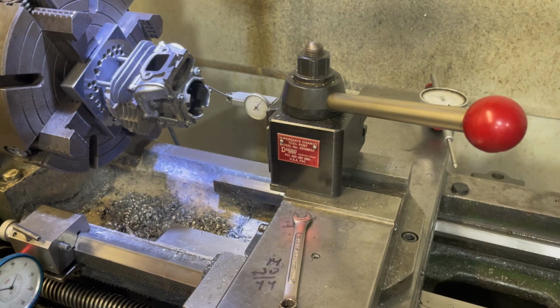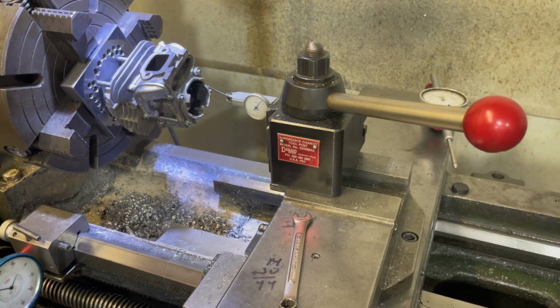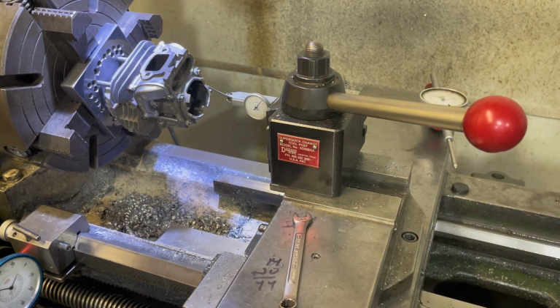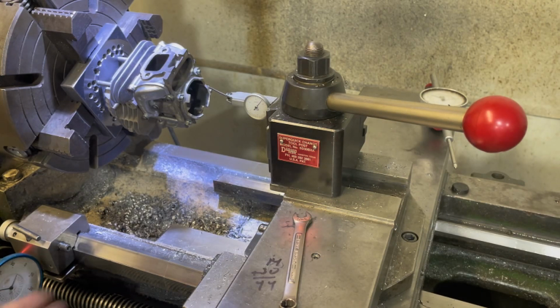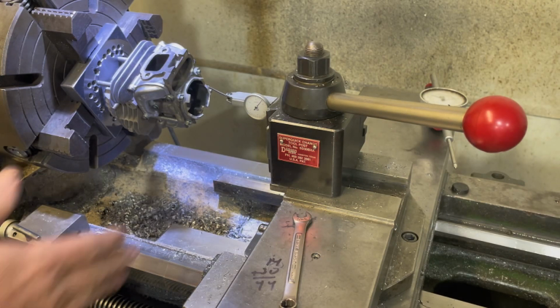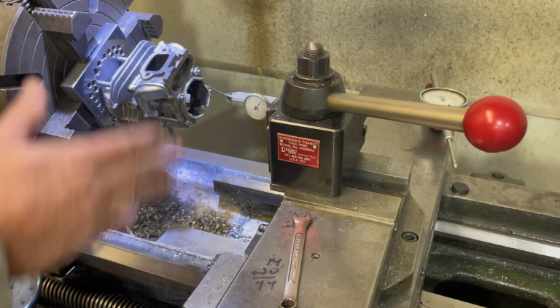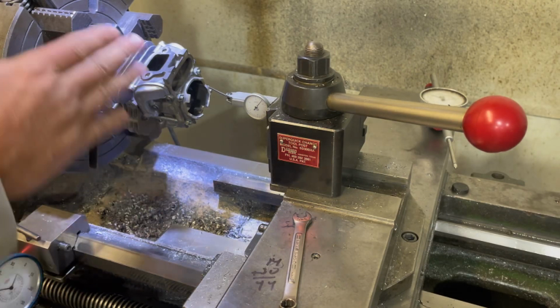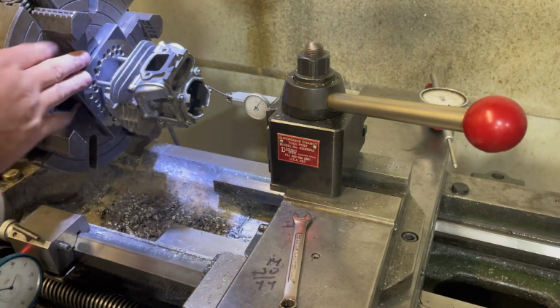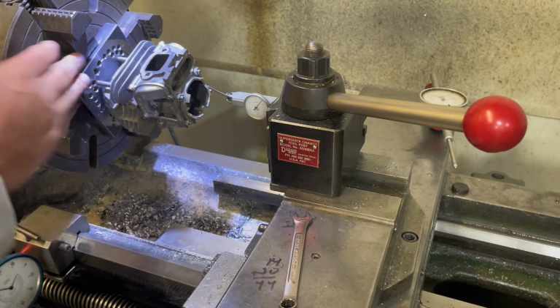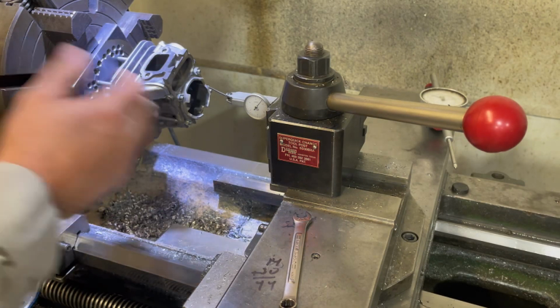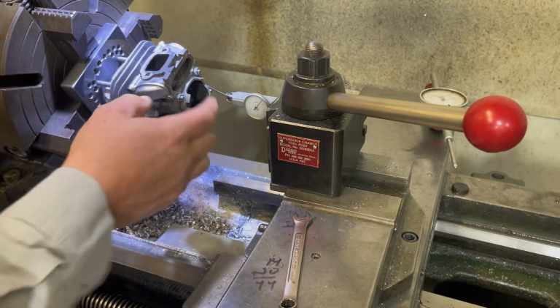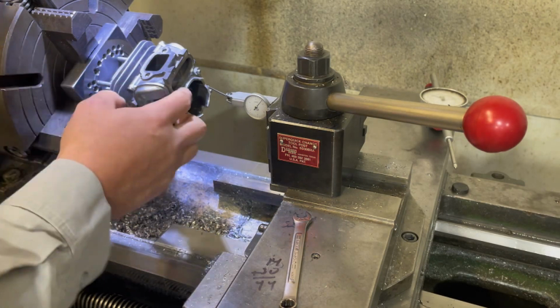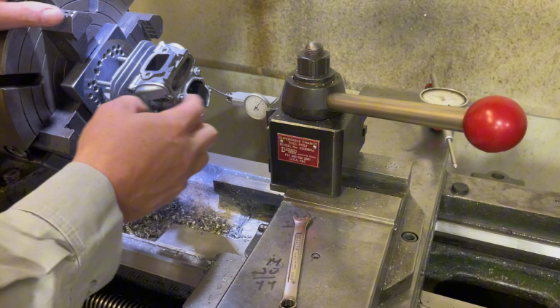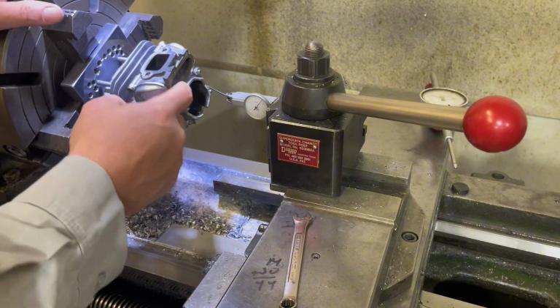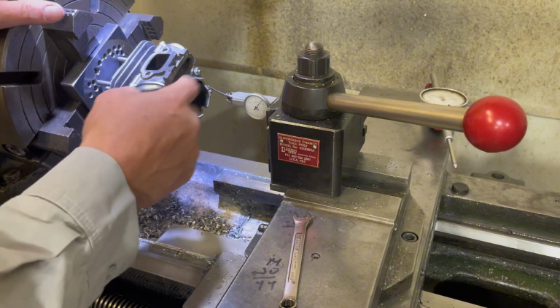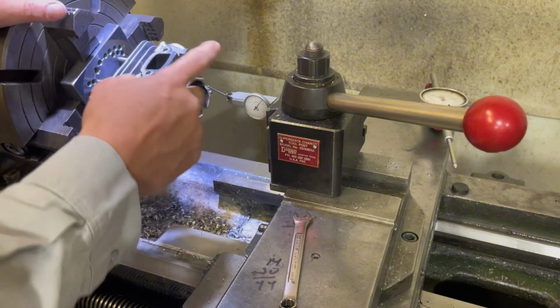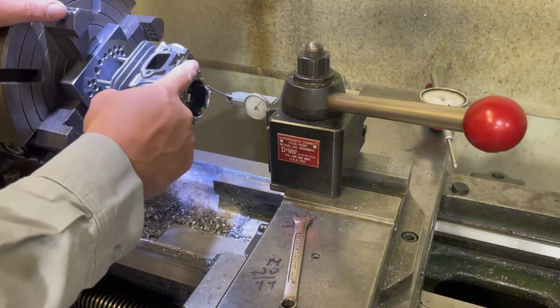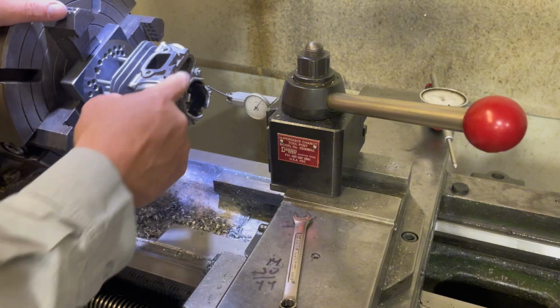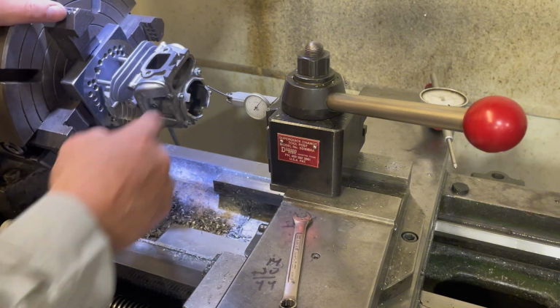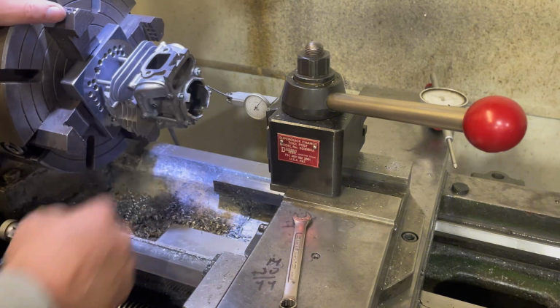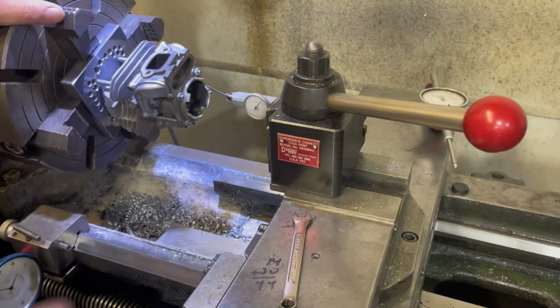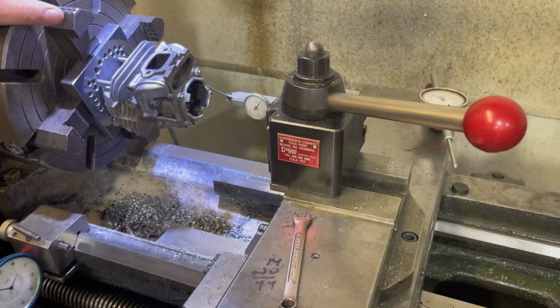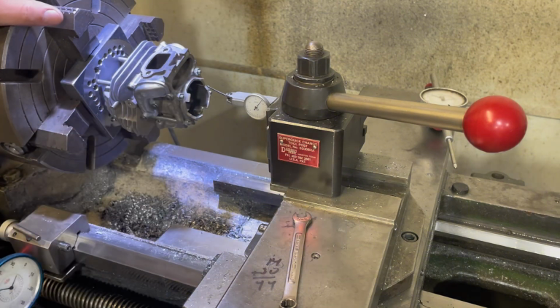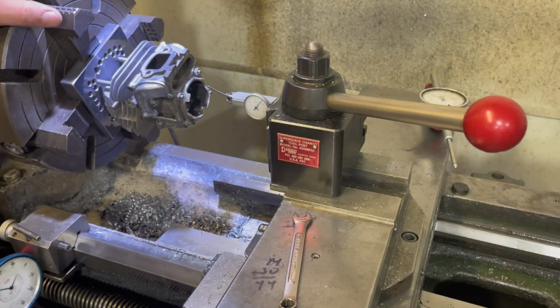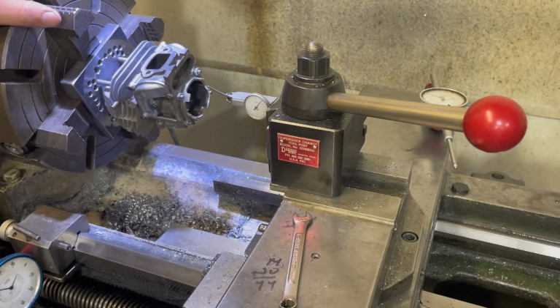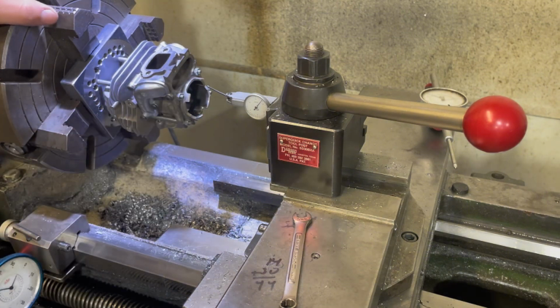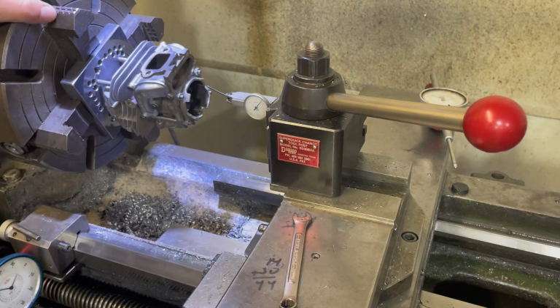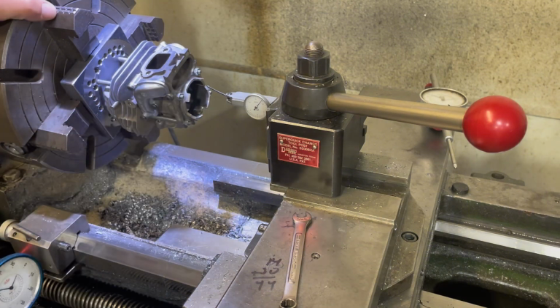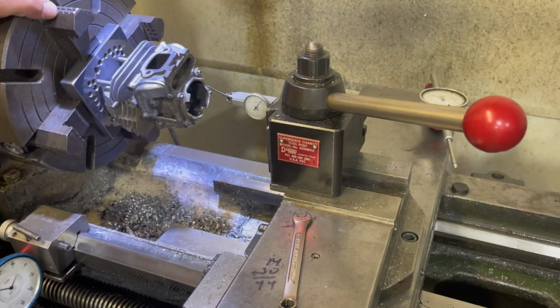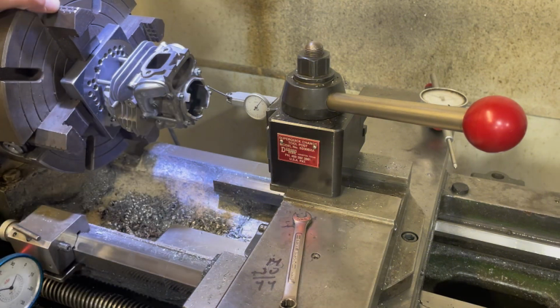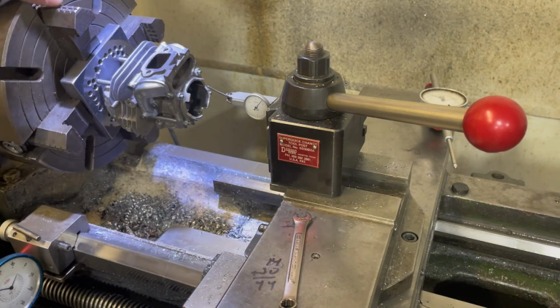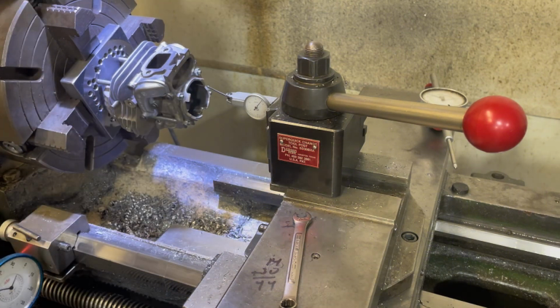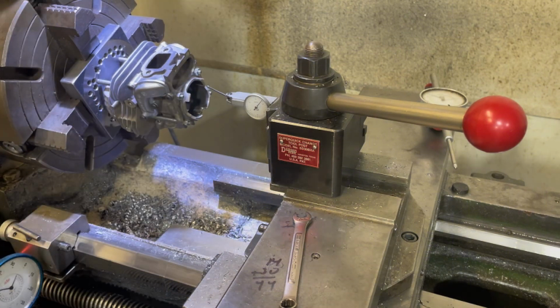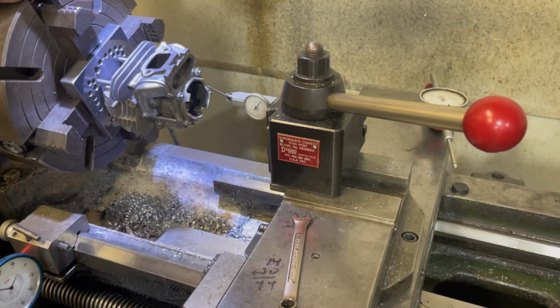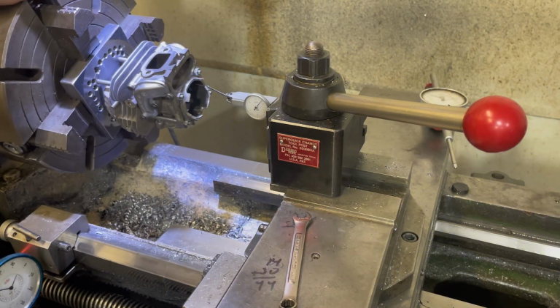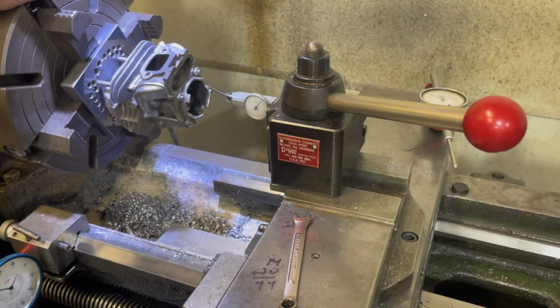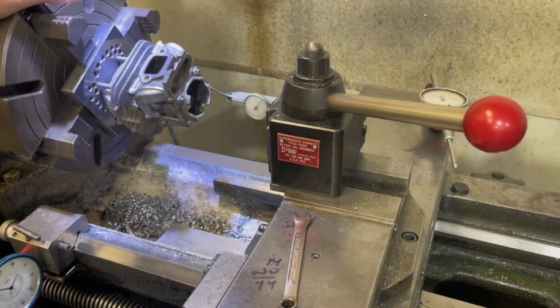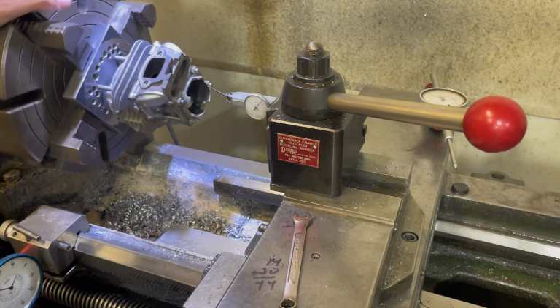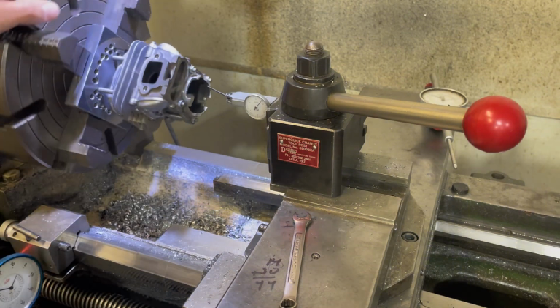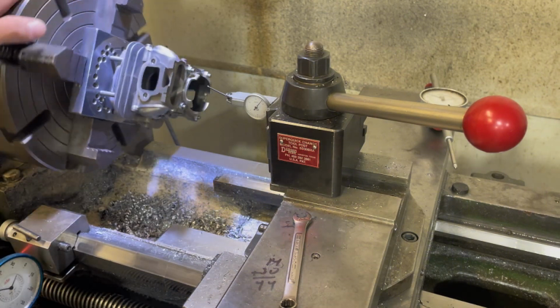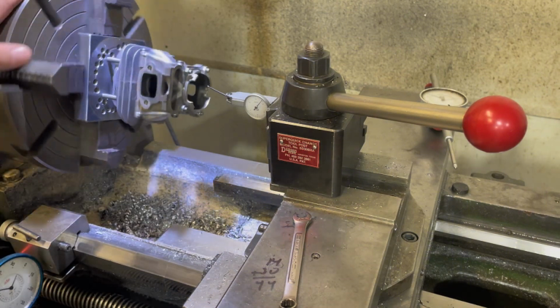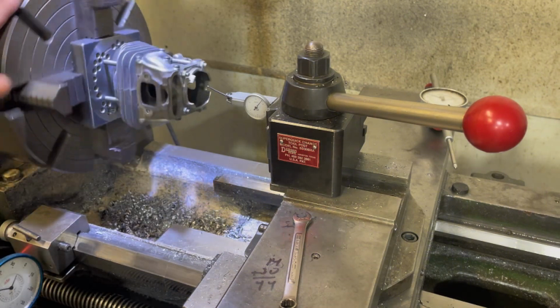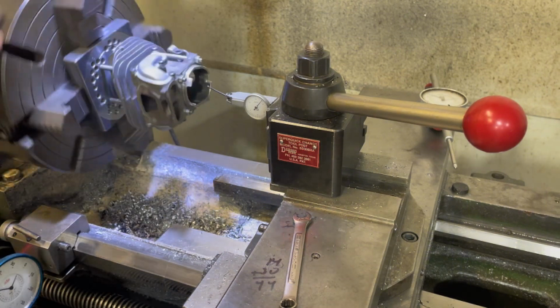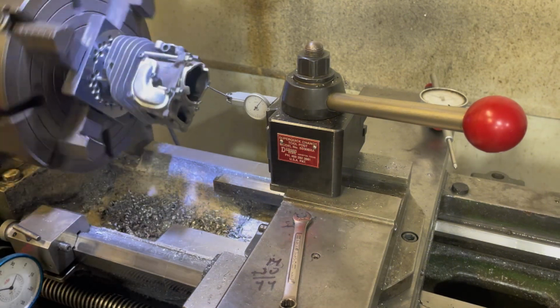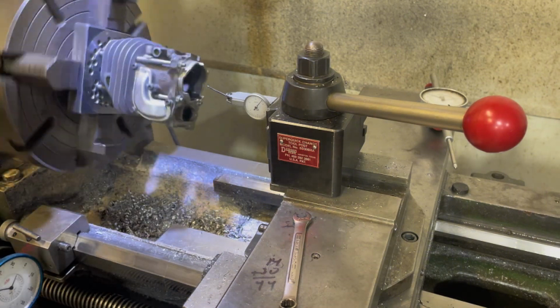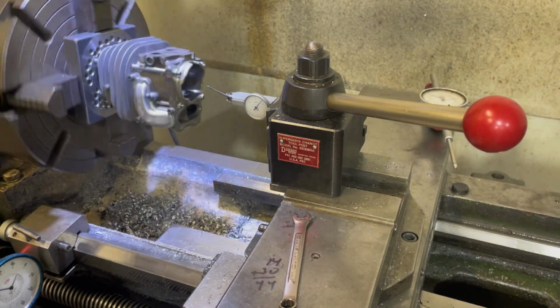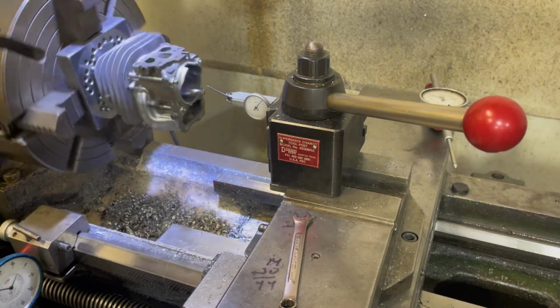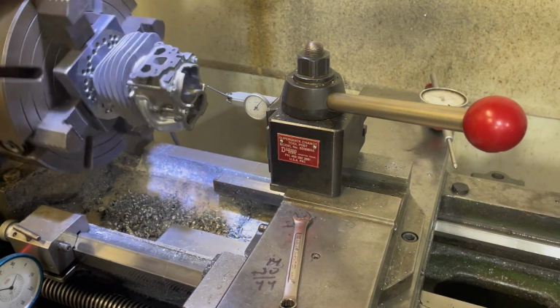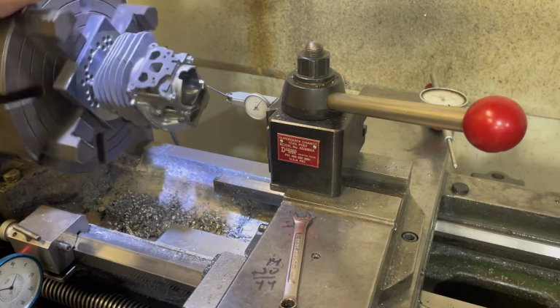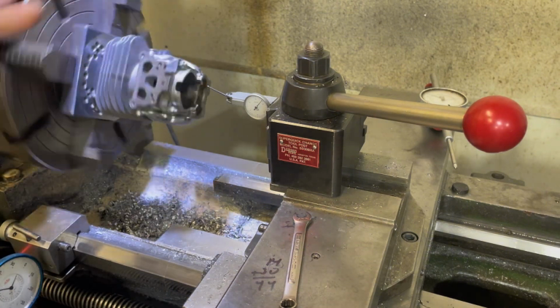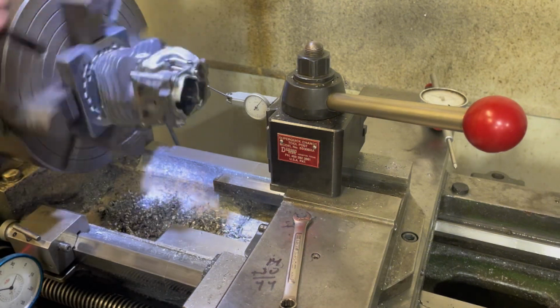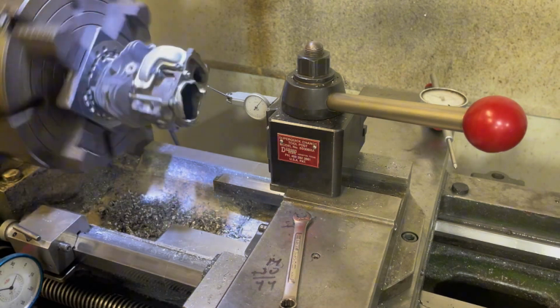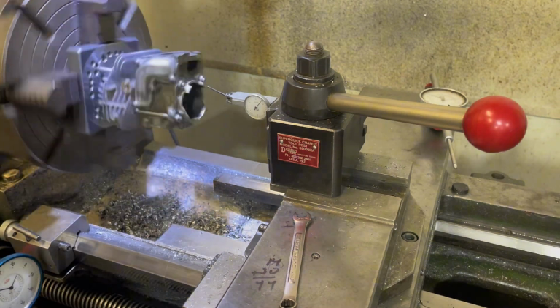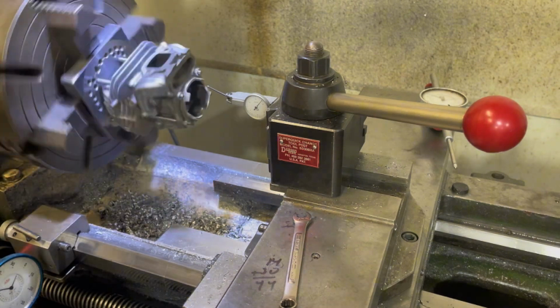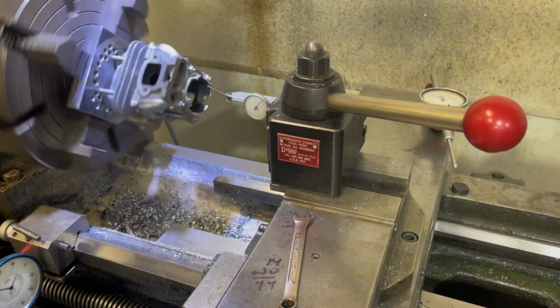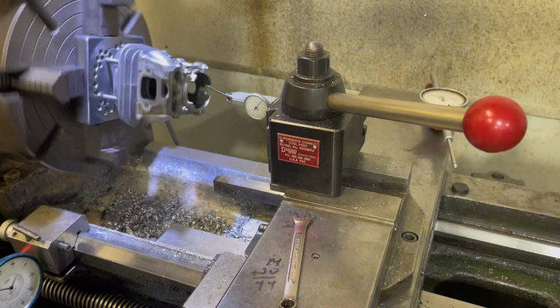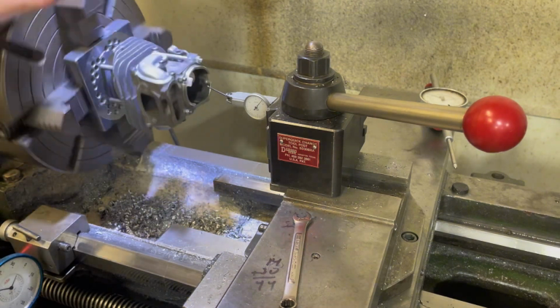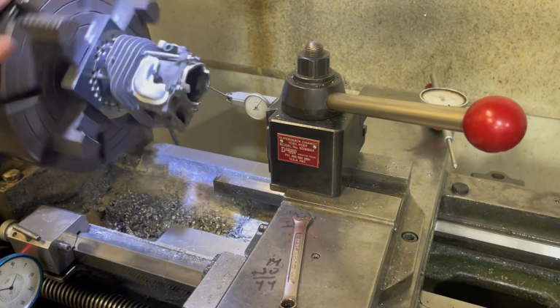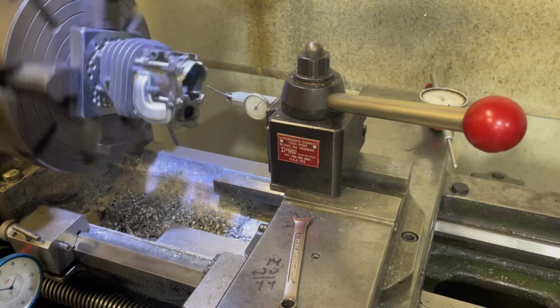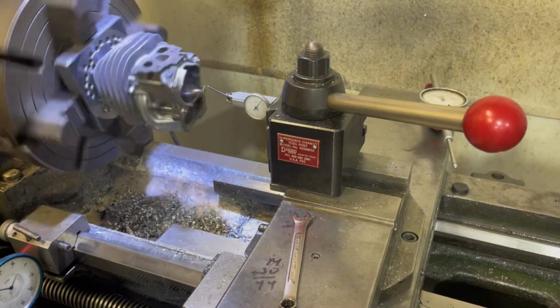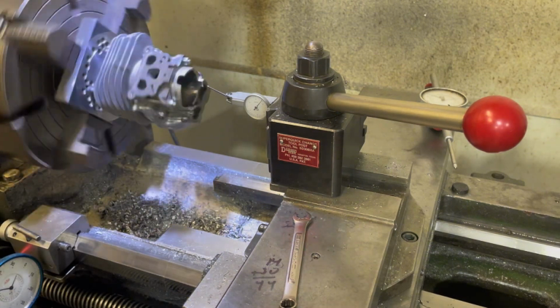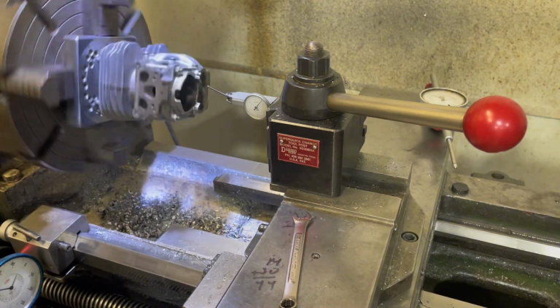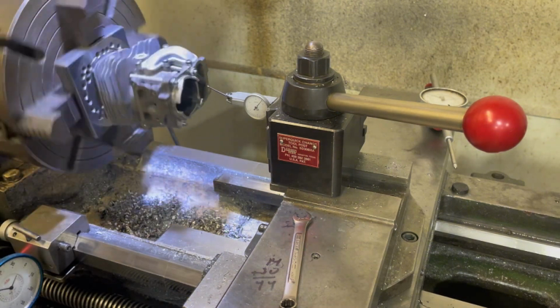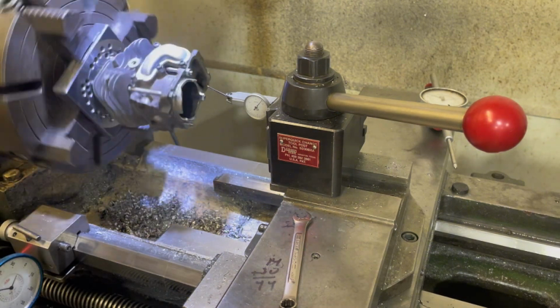I got this bolted in there. All the nuts are snugged up. As you can see, it's got a ton of runout, so we'll have to fix that.